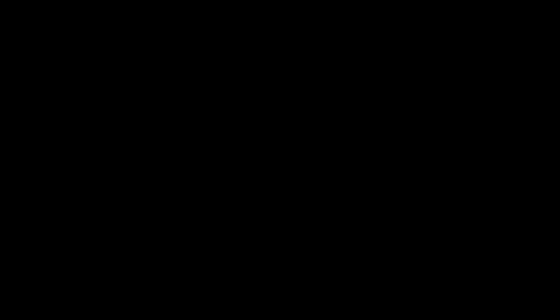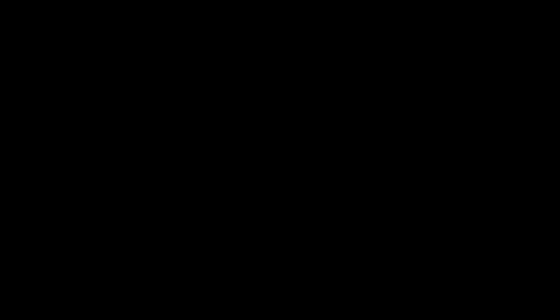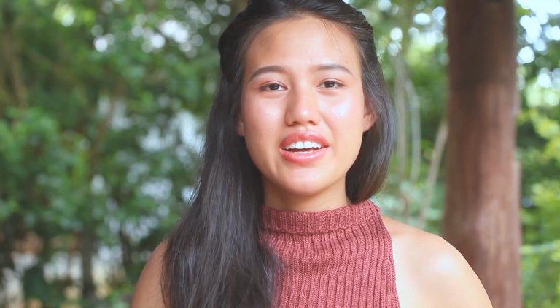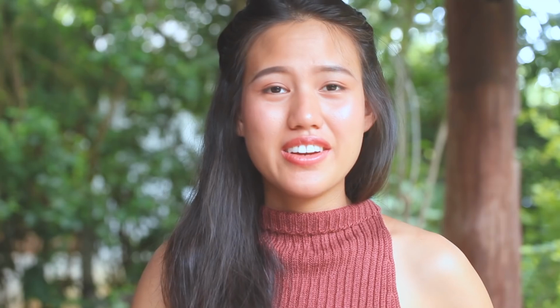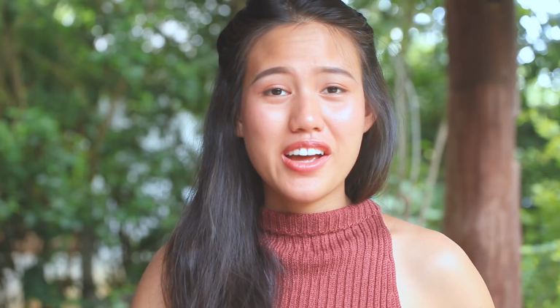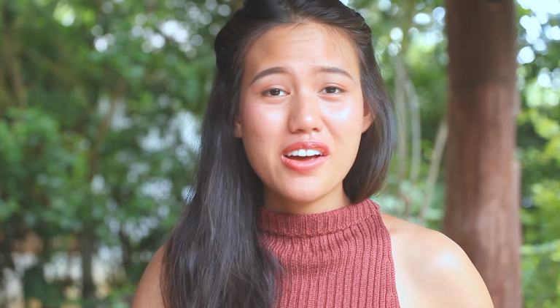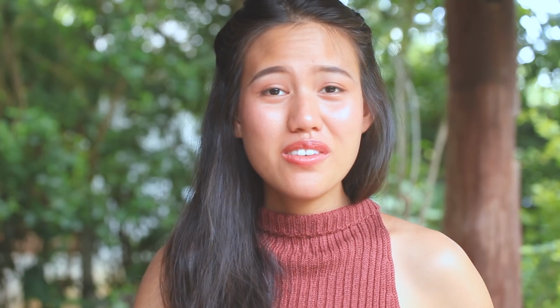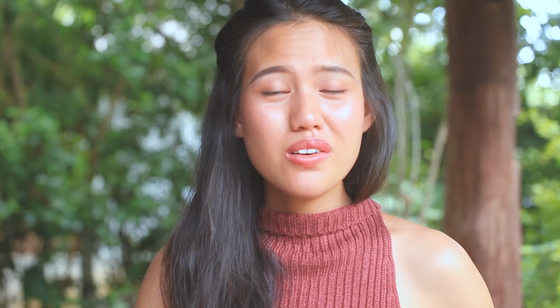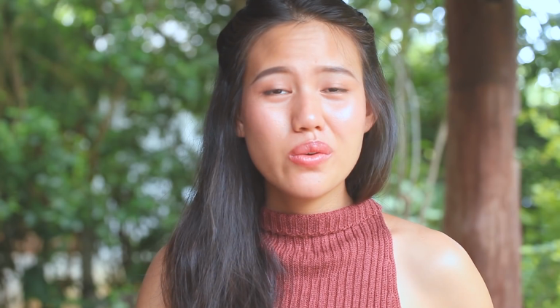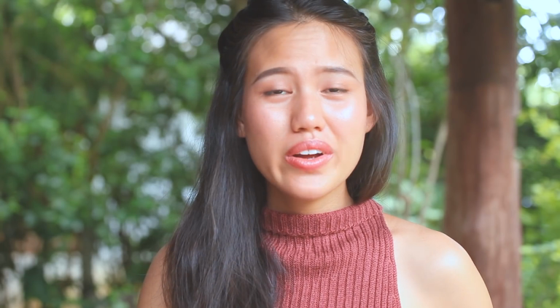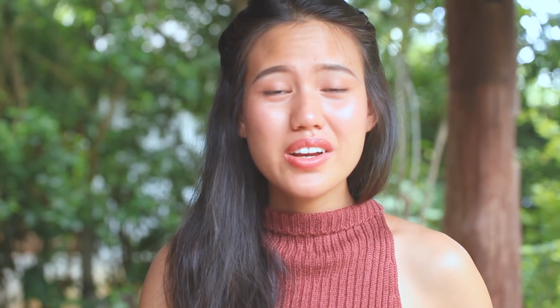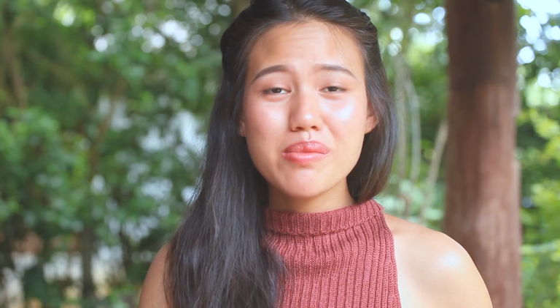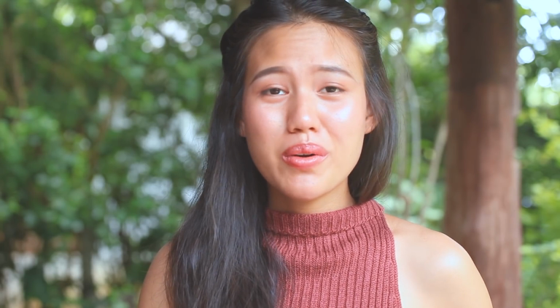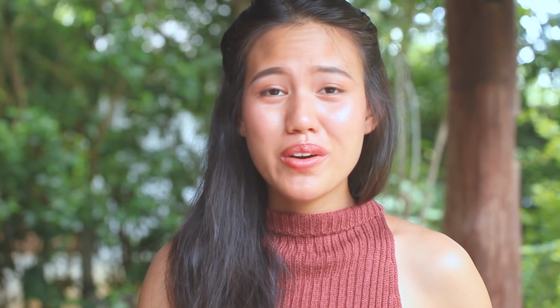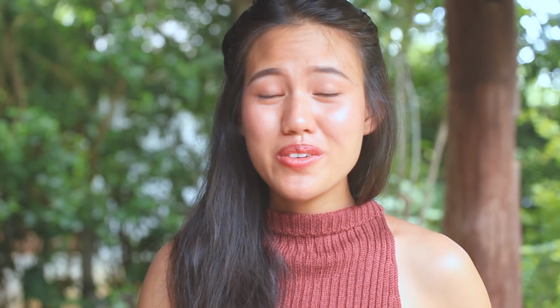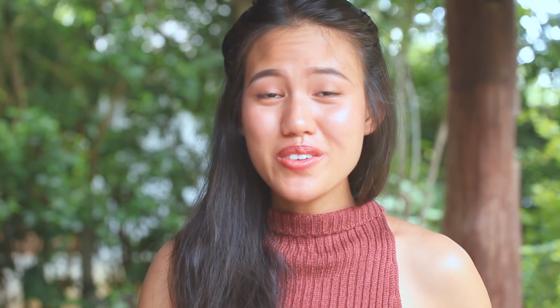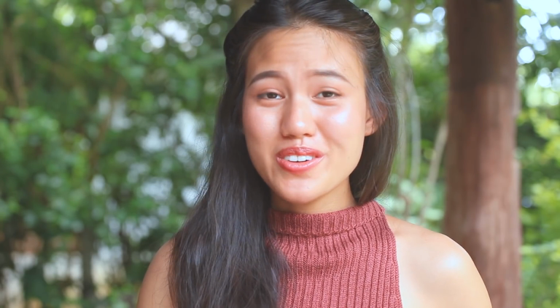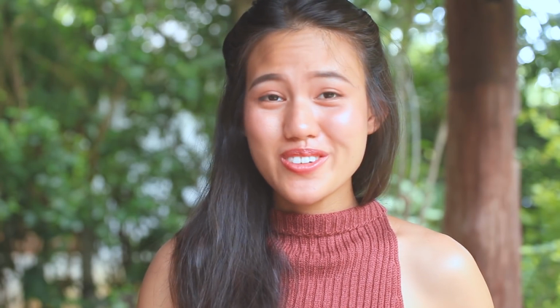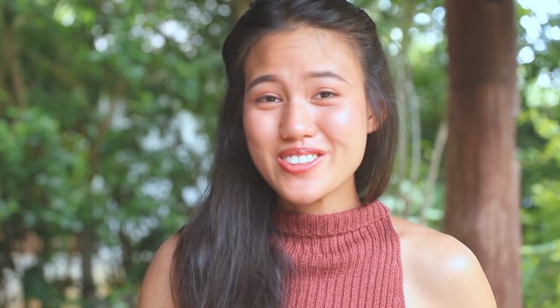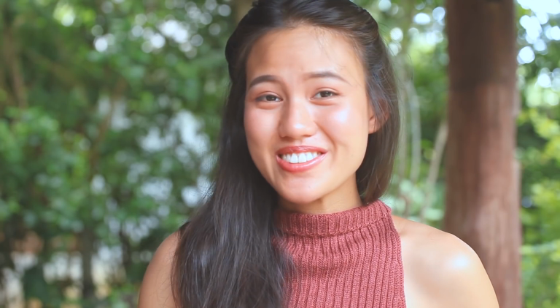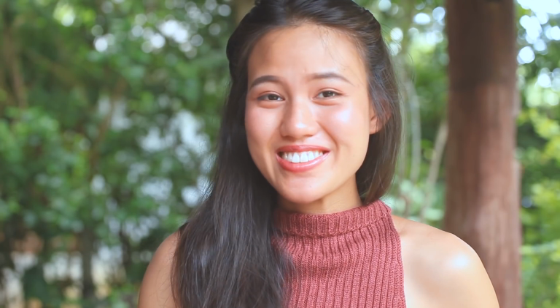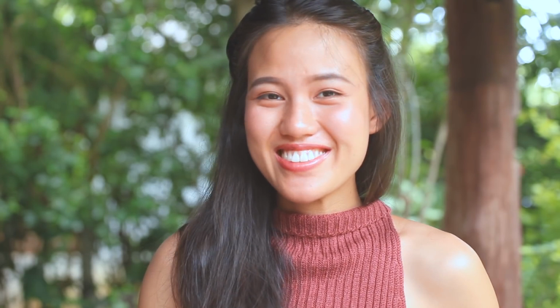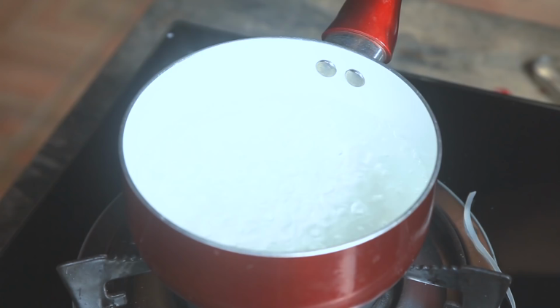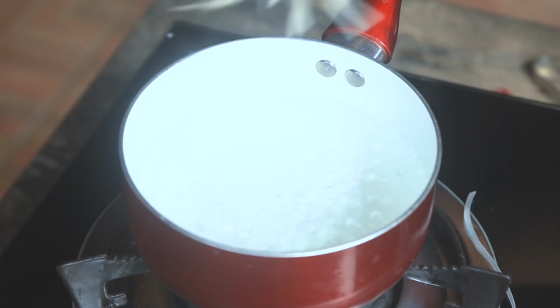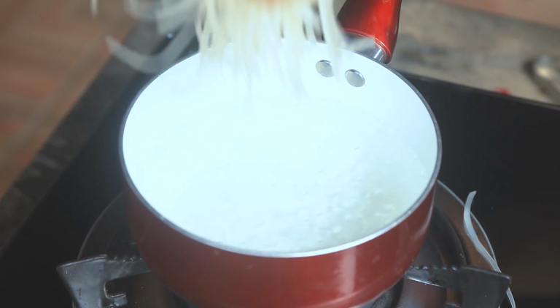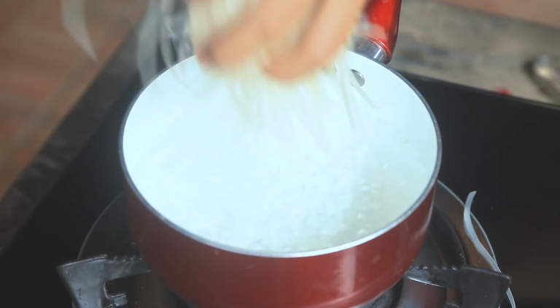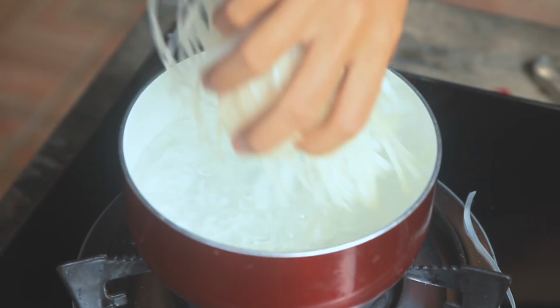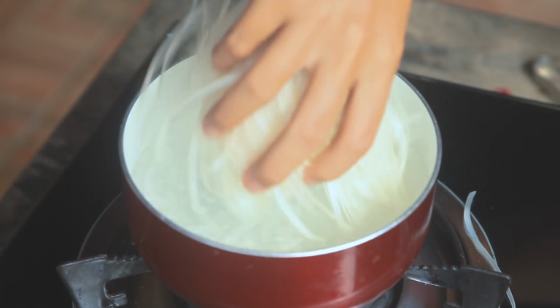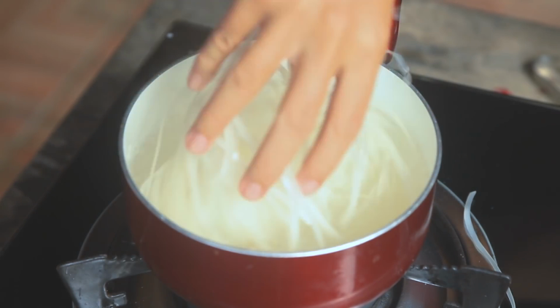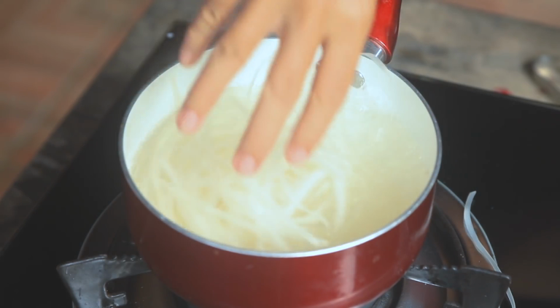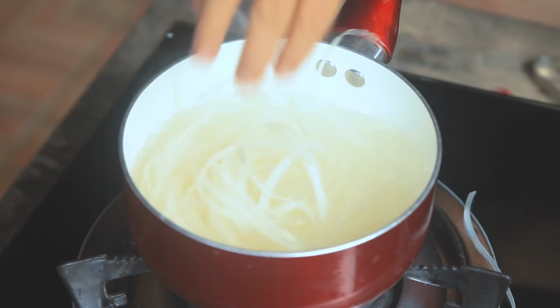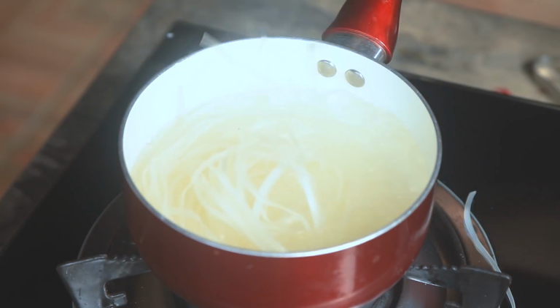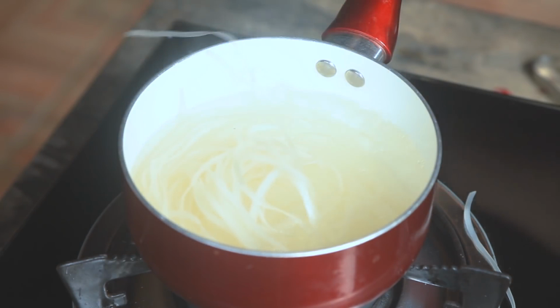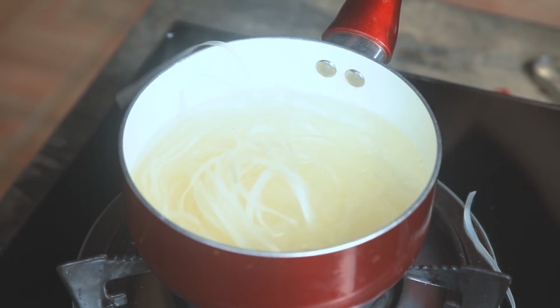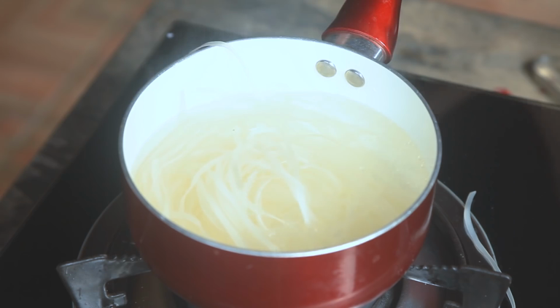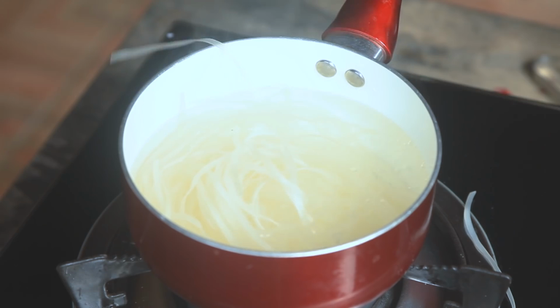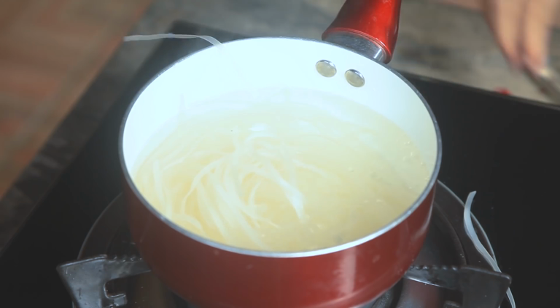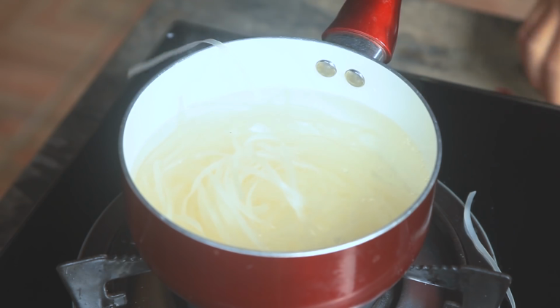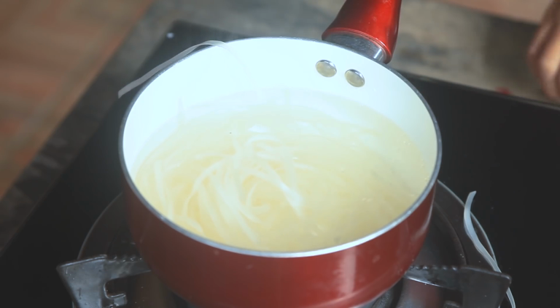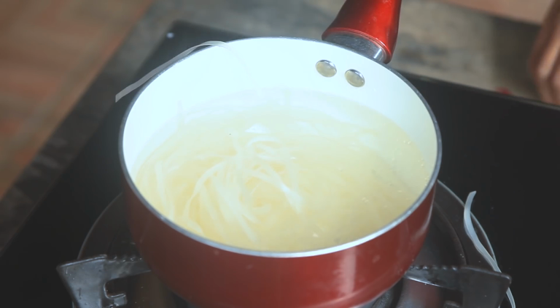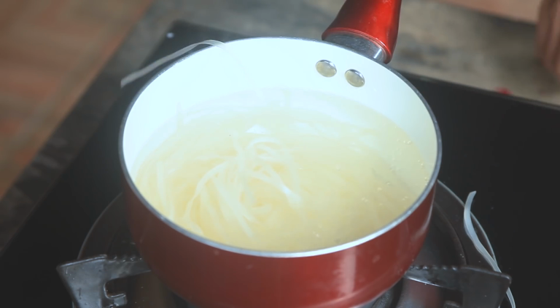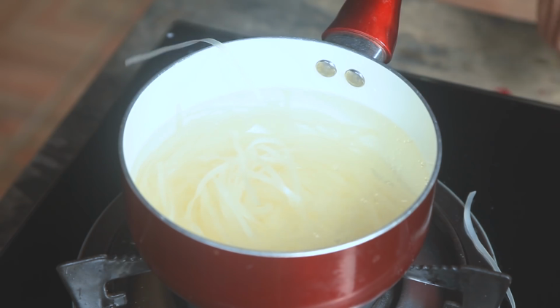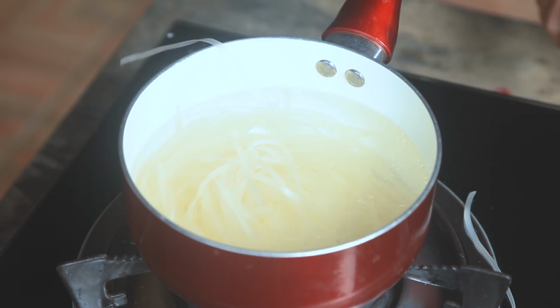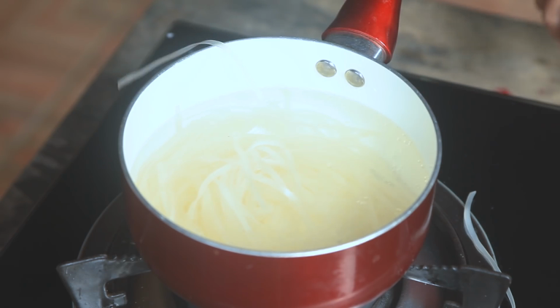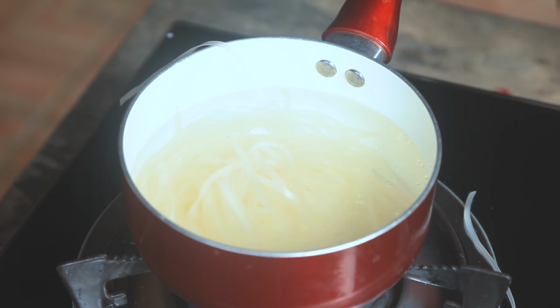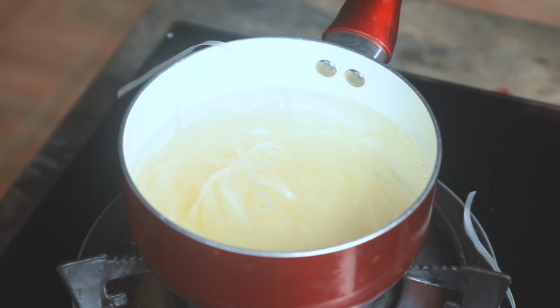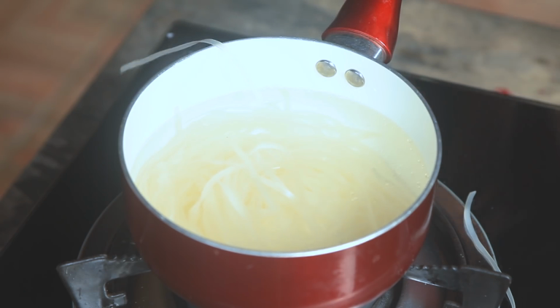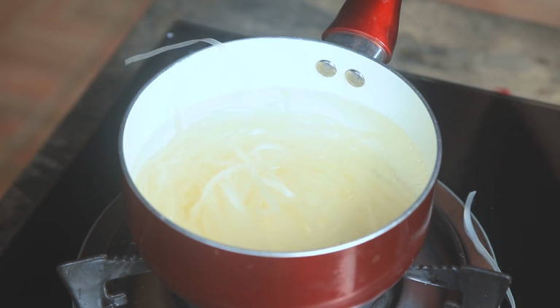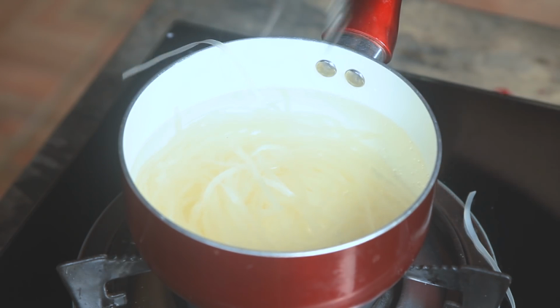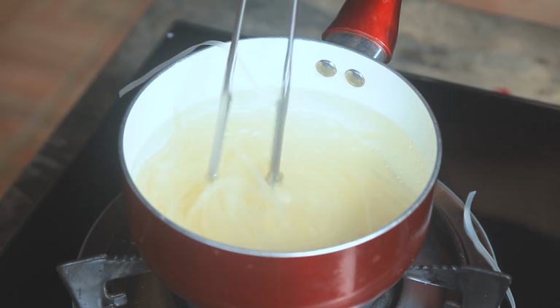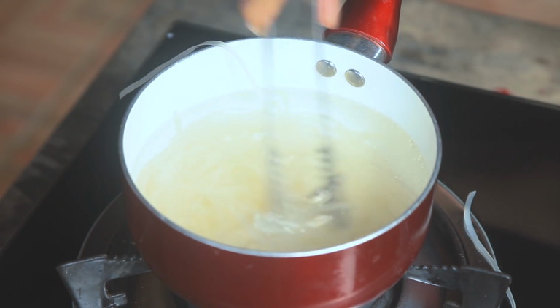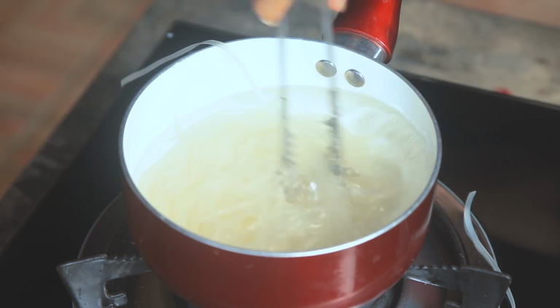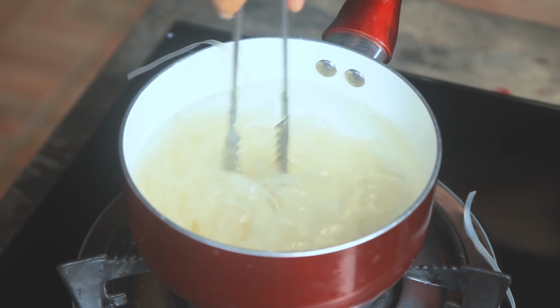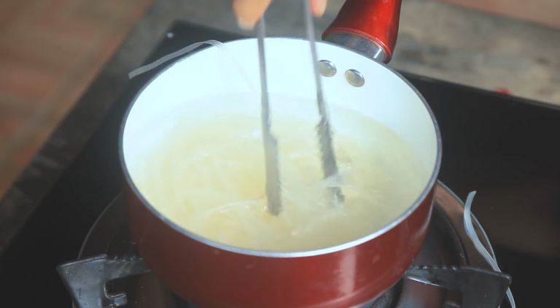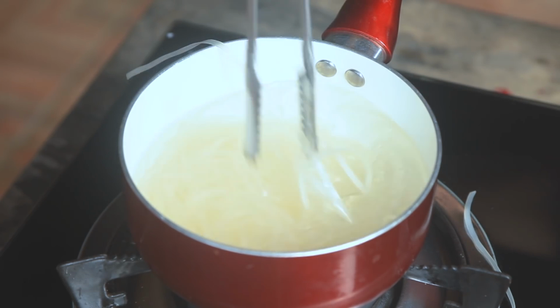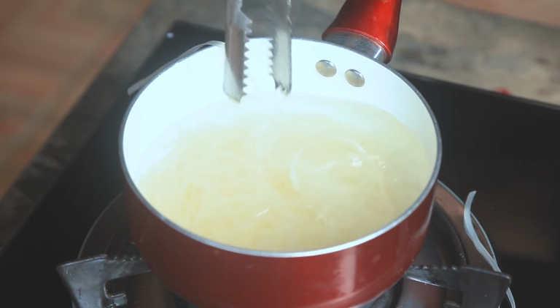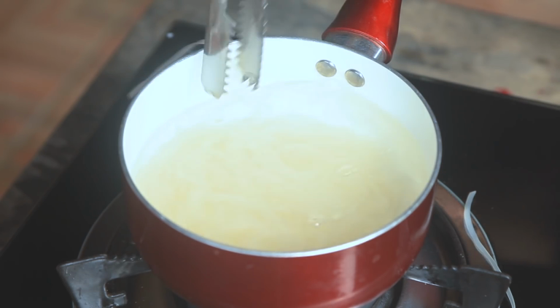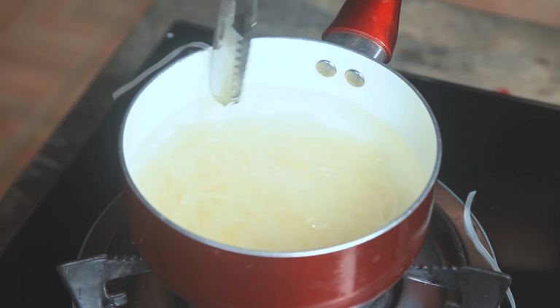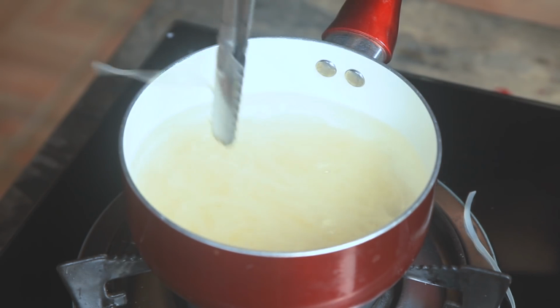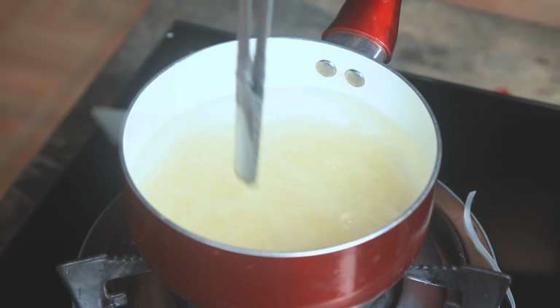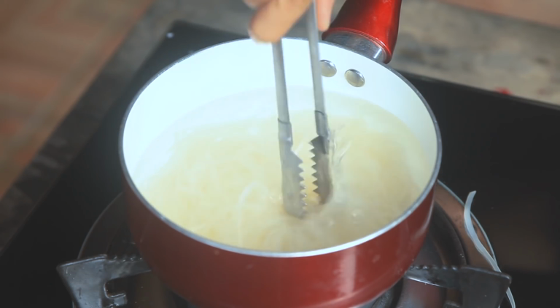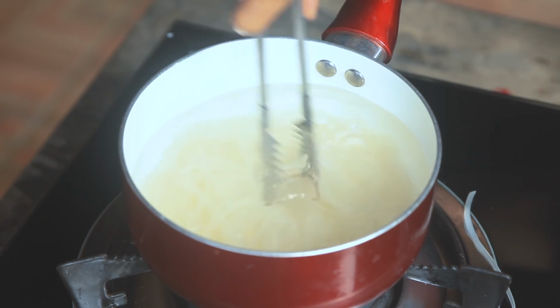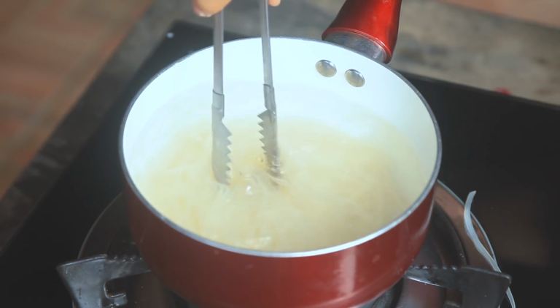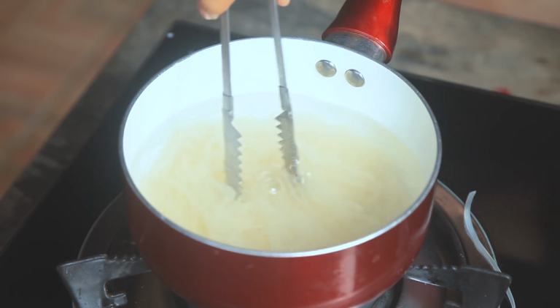Now, quickly boil the noodles. When I say quickly, it's not even 30 seconds.